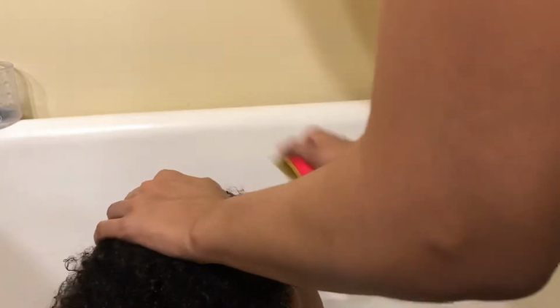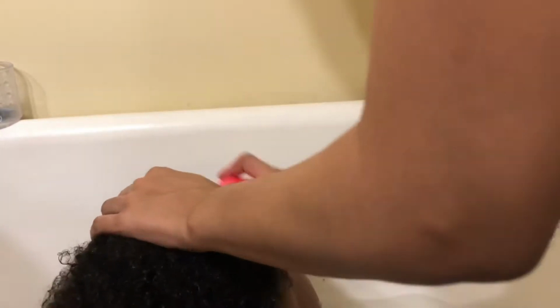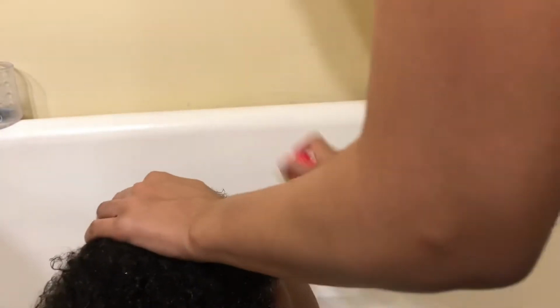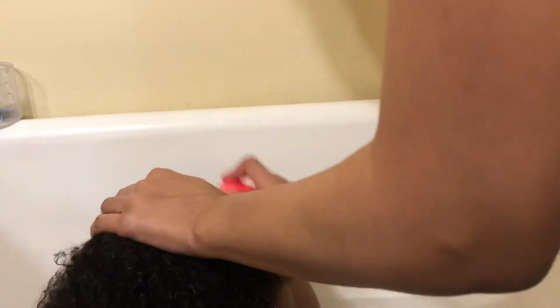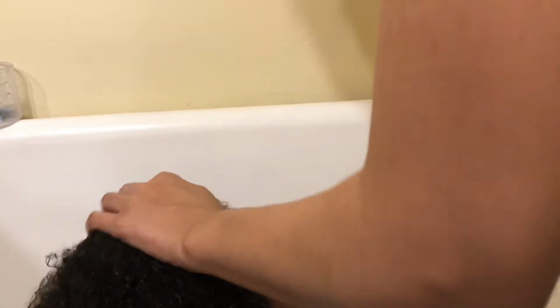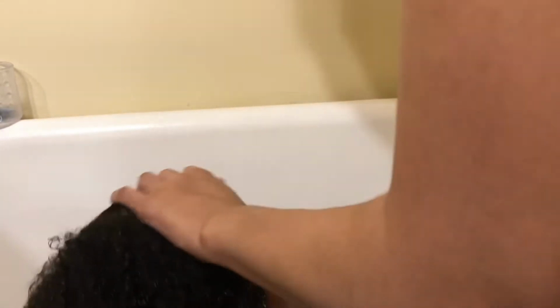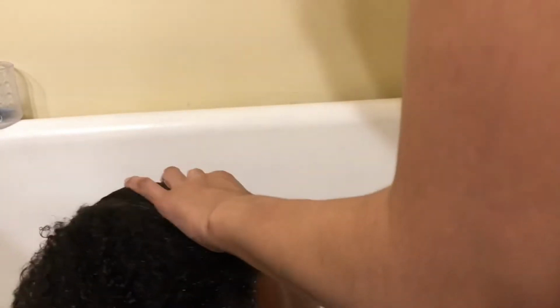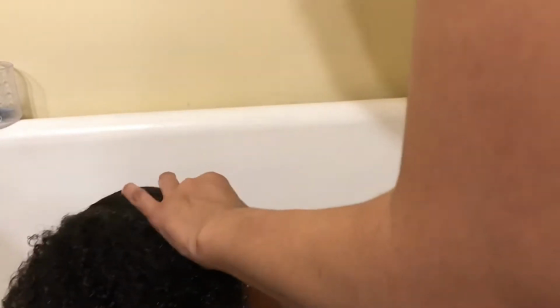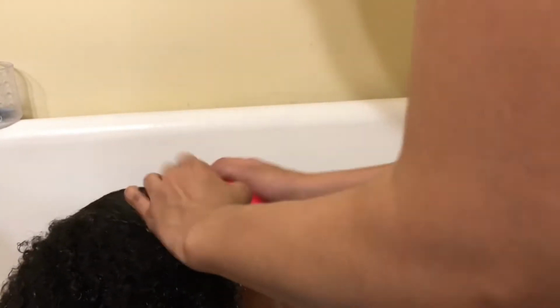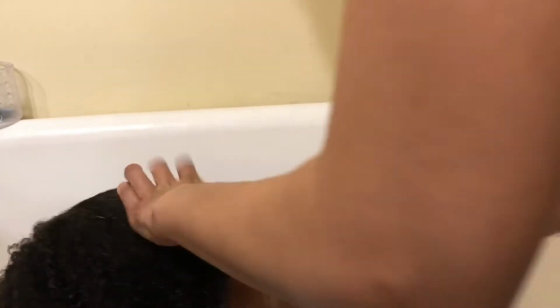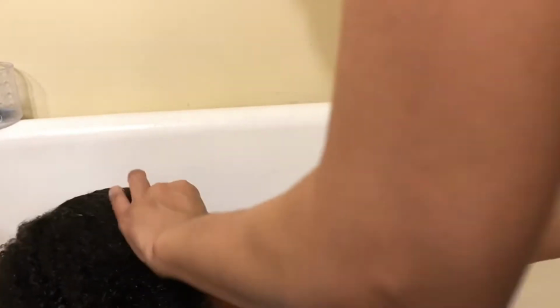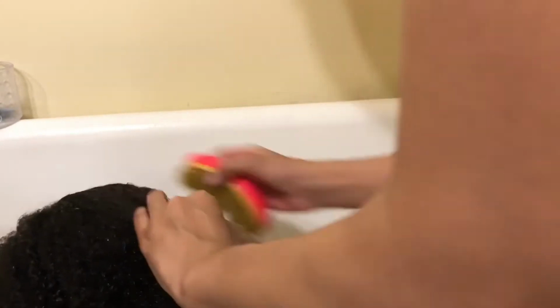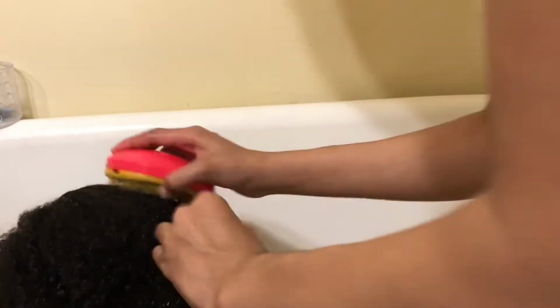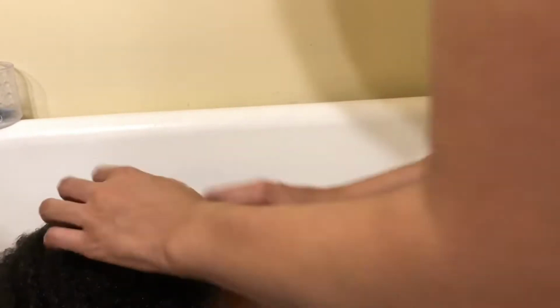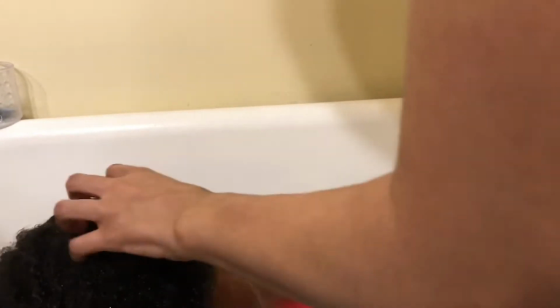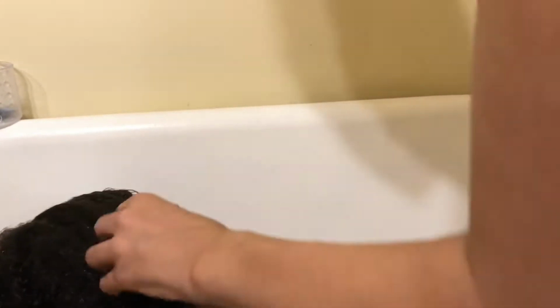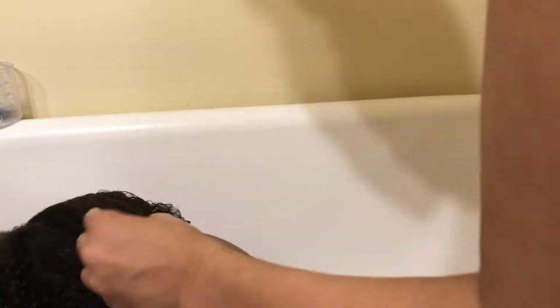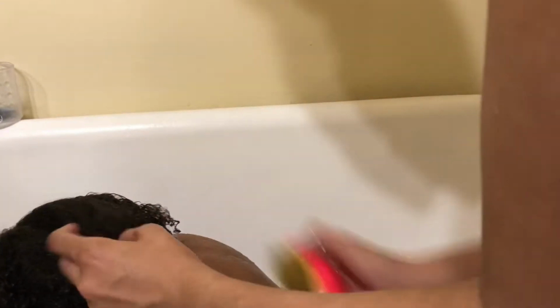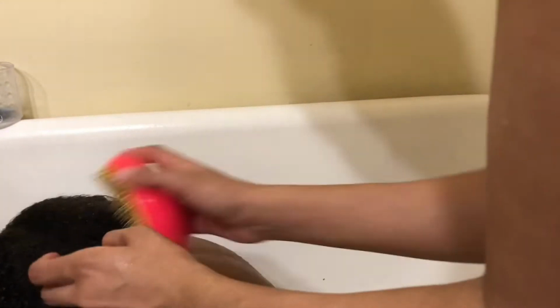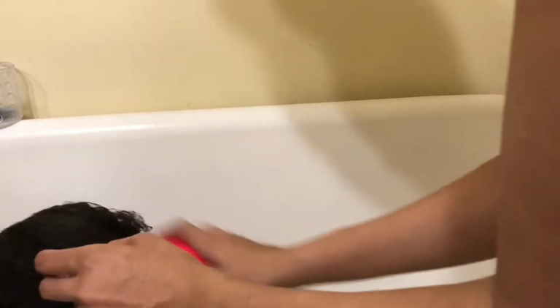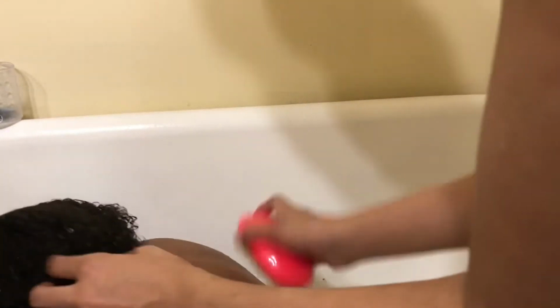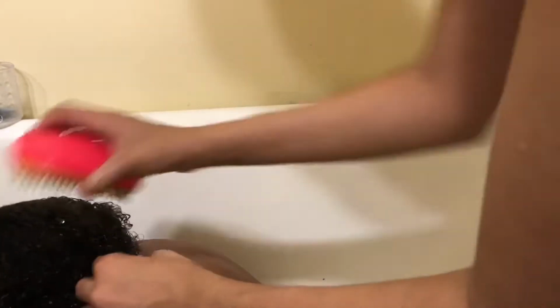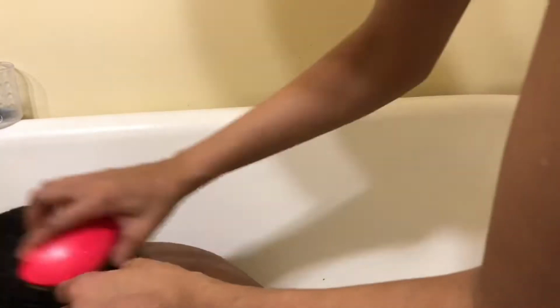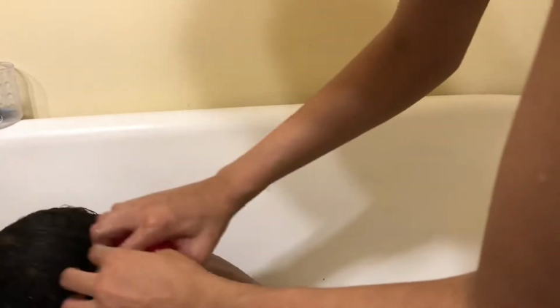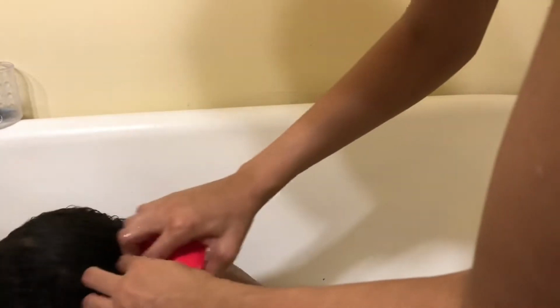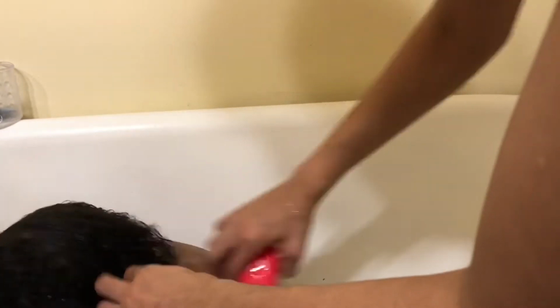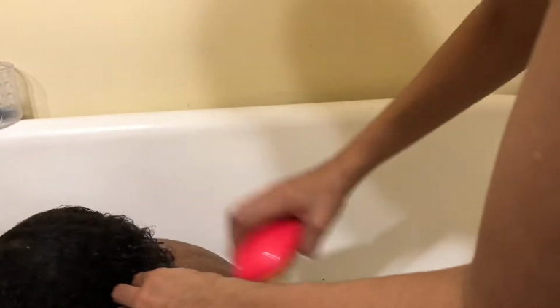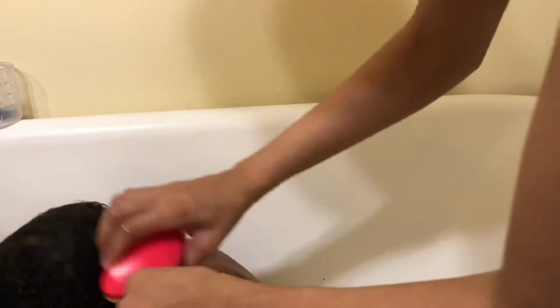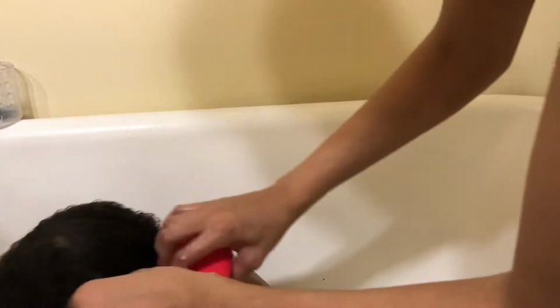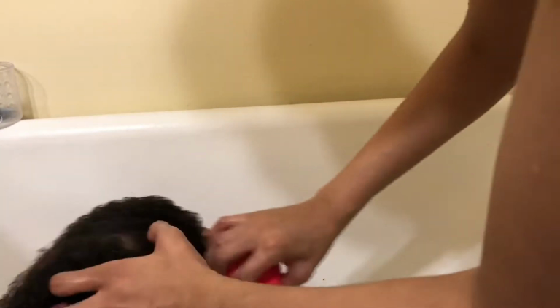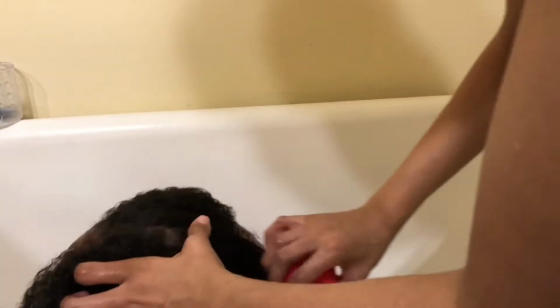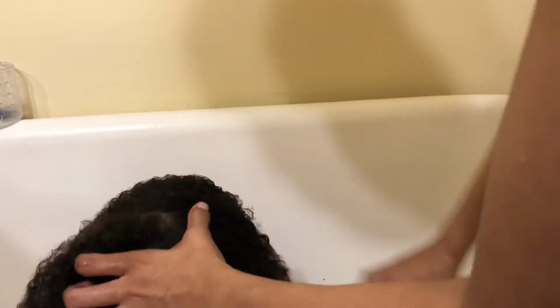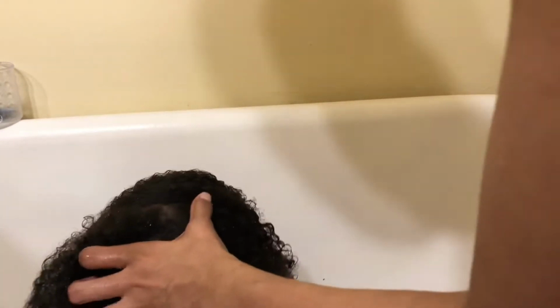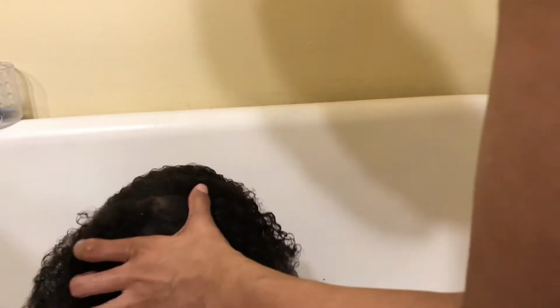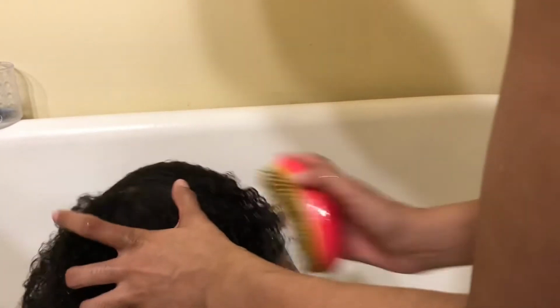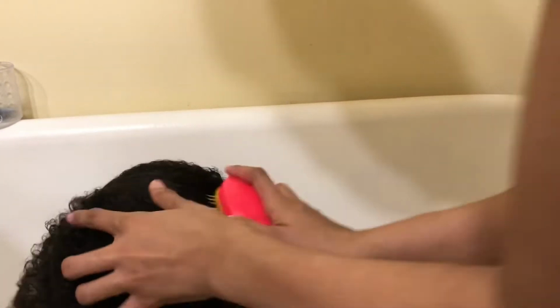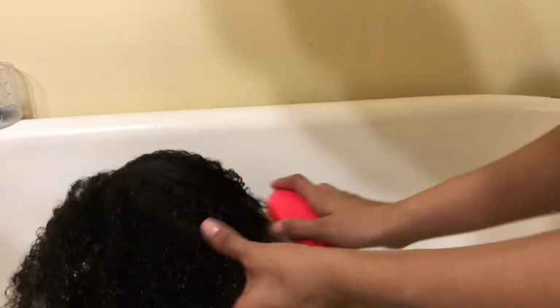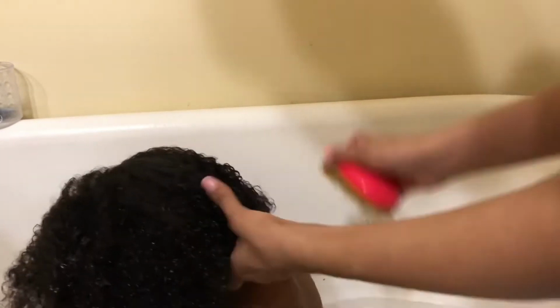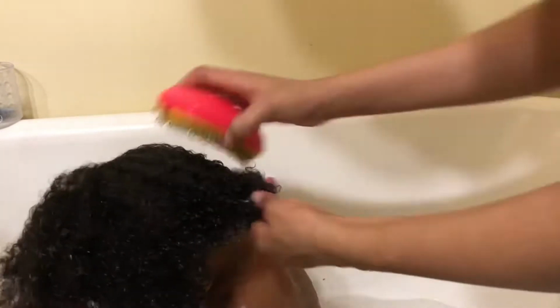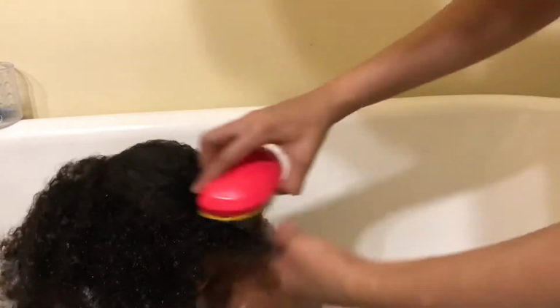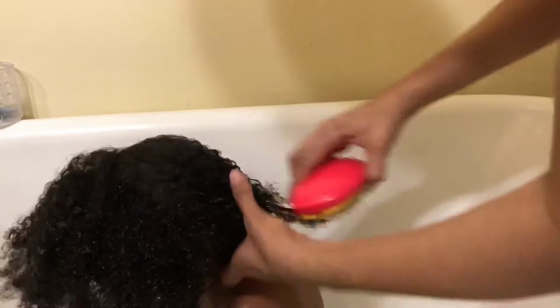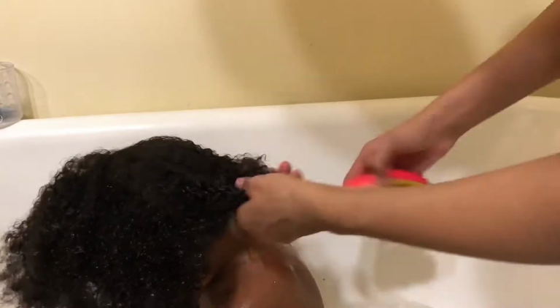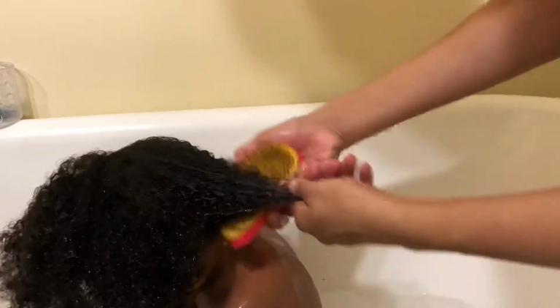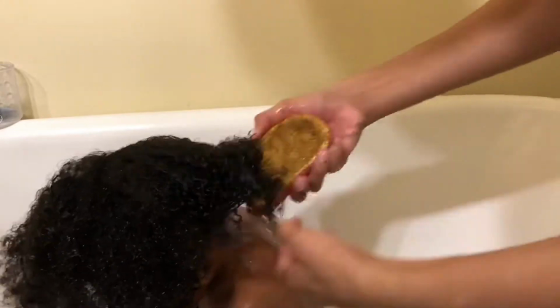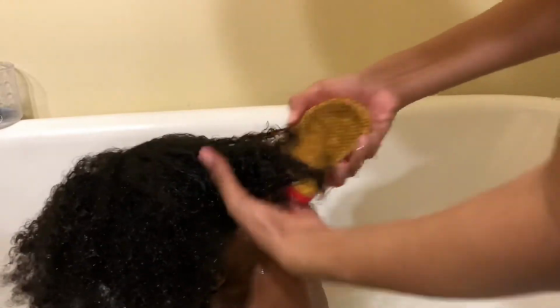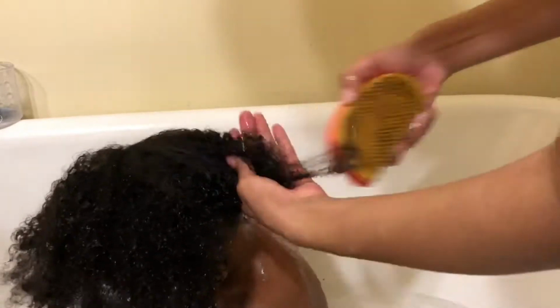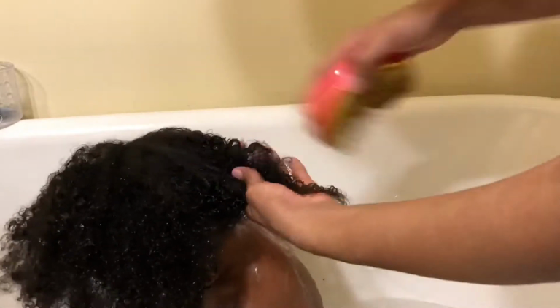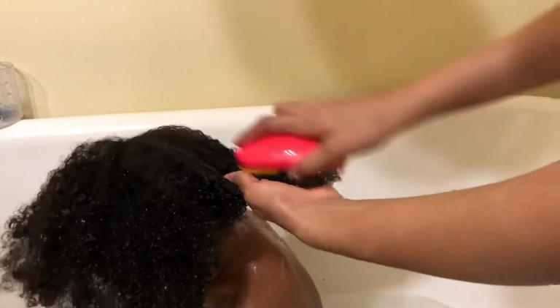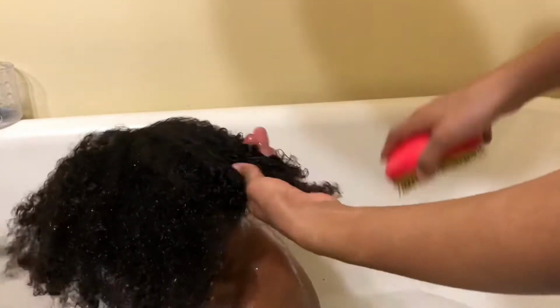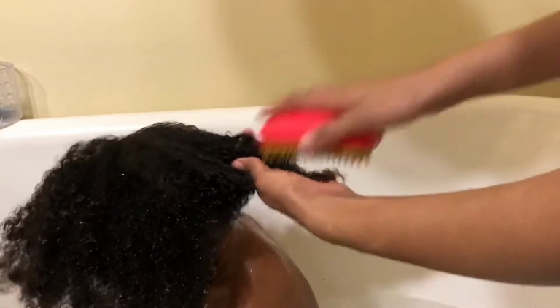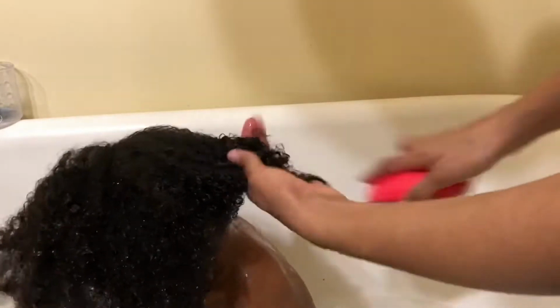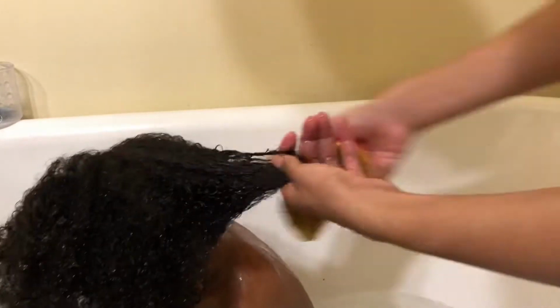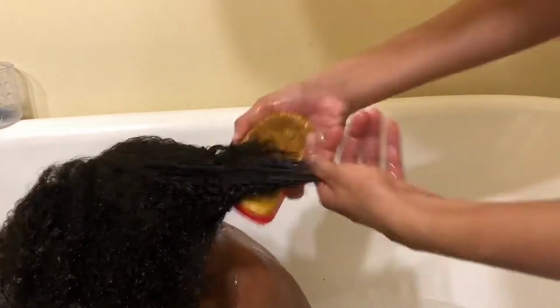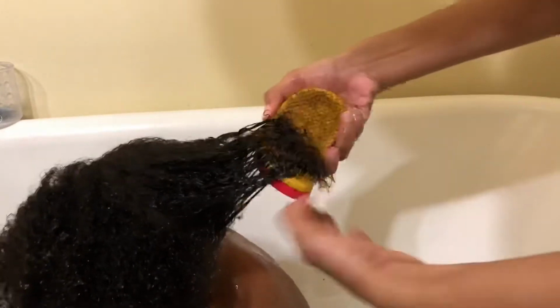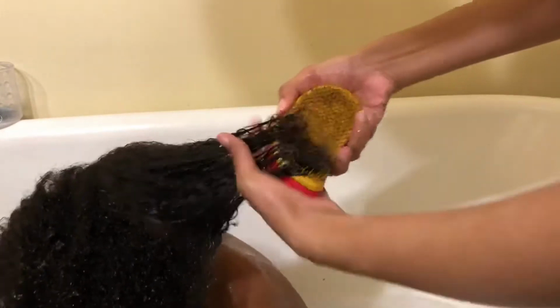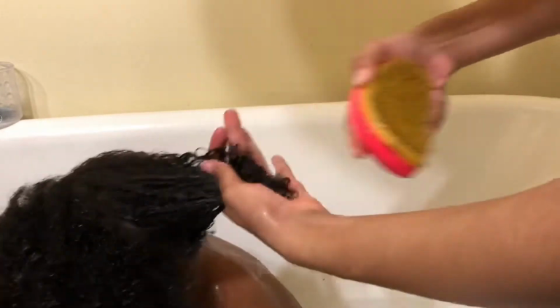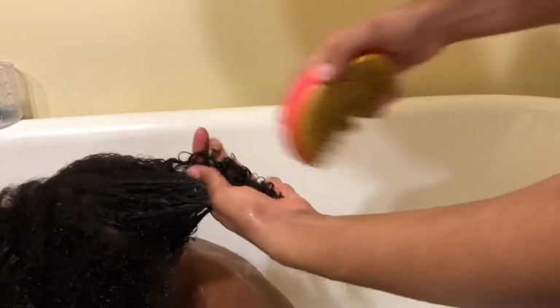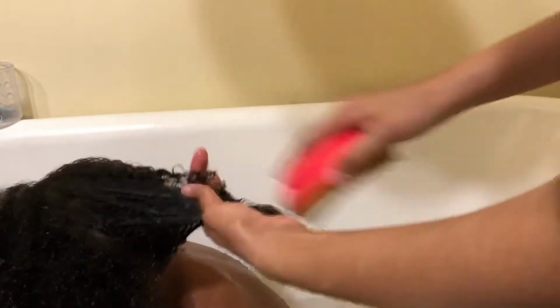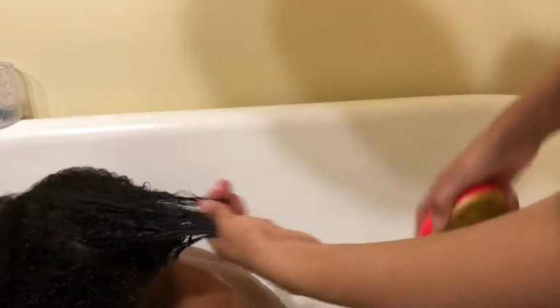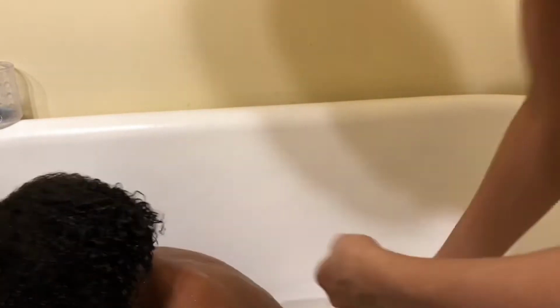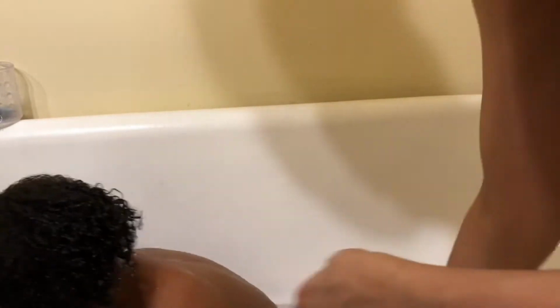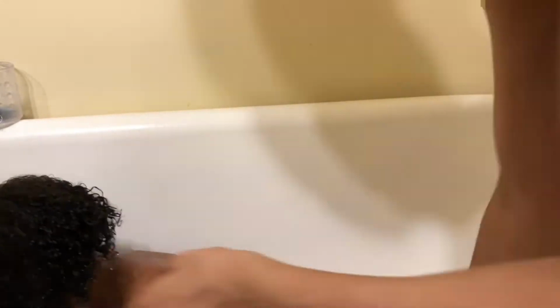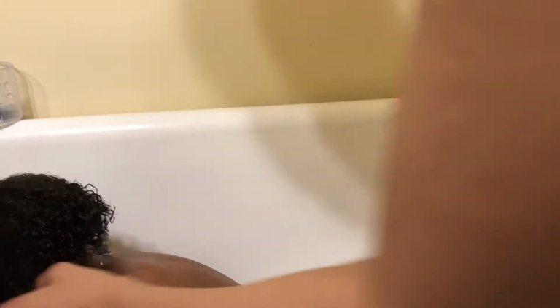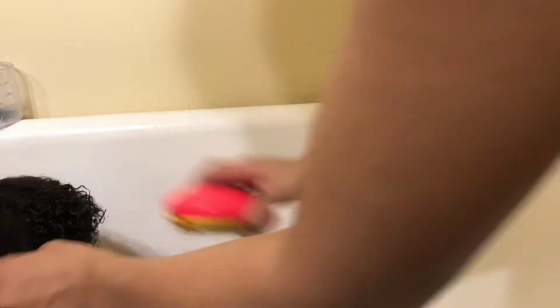His hair is actually long — when it gets wet you can see it — but you can never tell because his hair is always in a protective style.